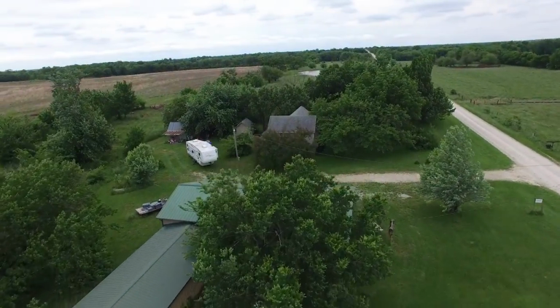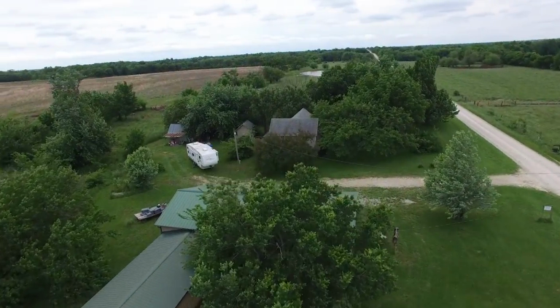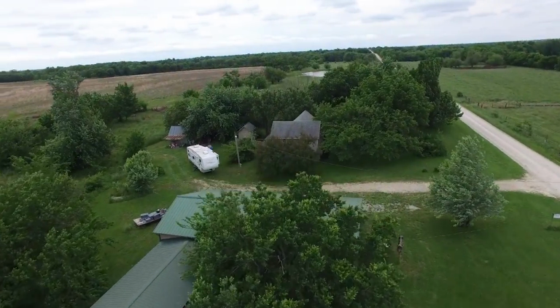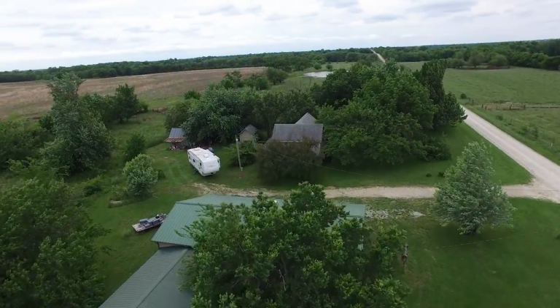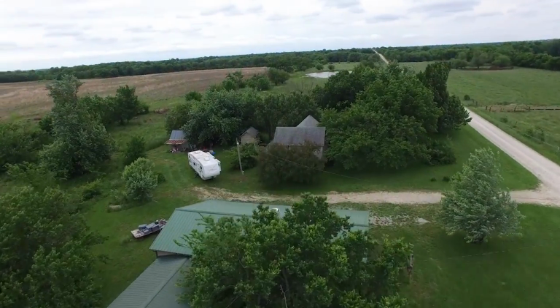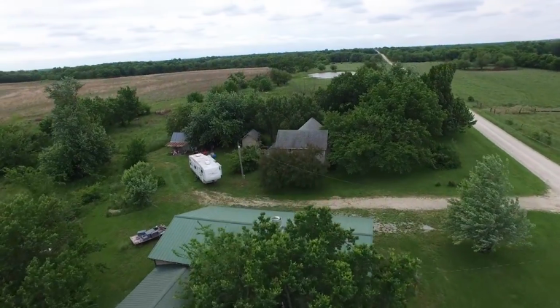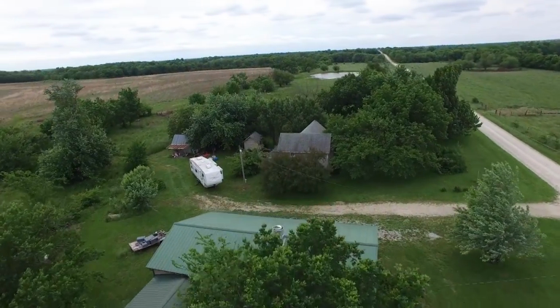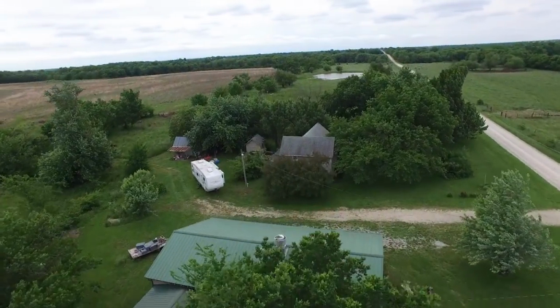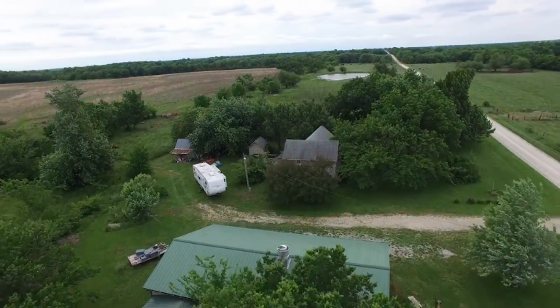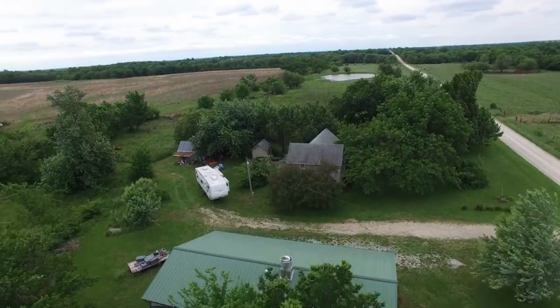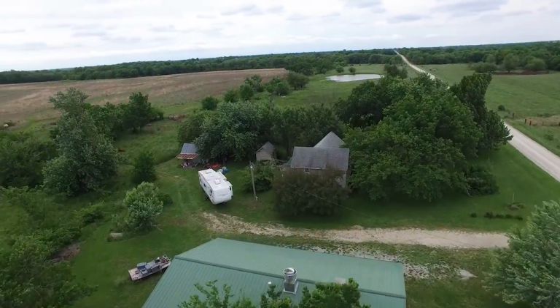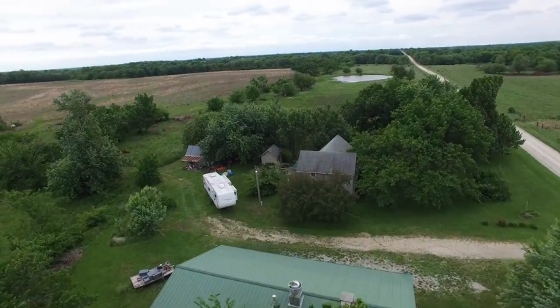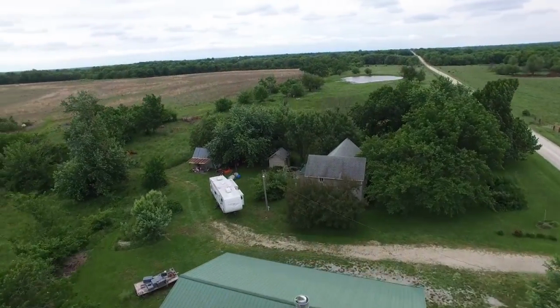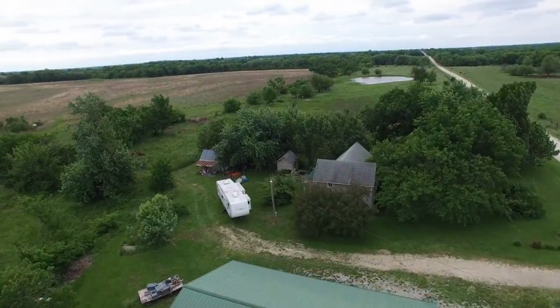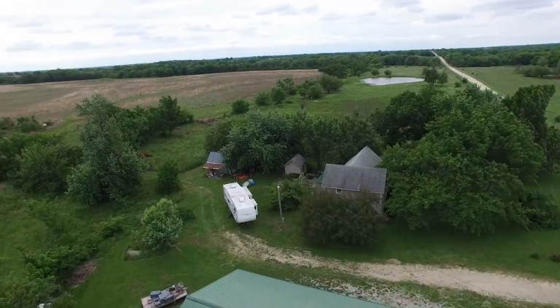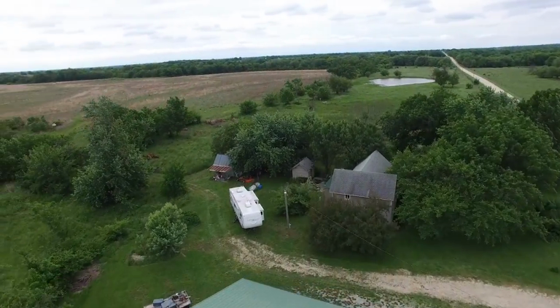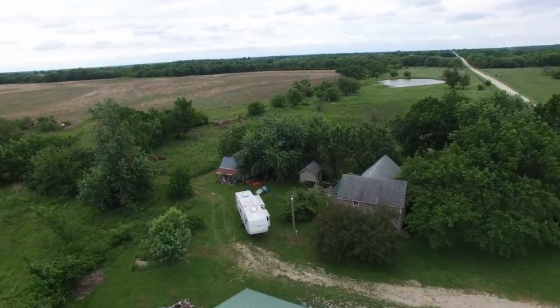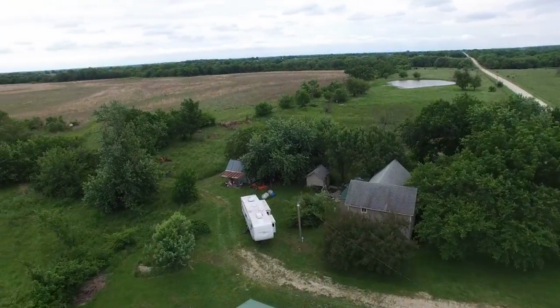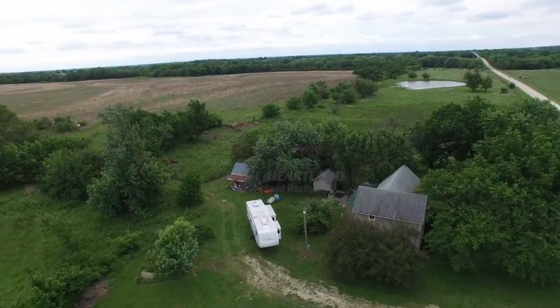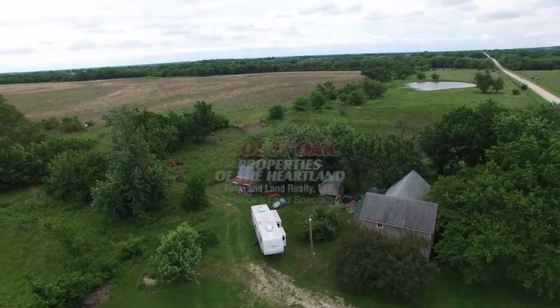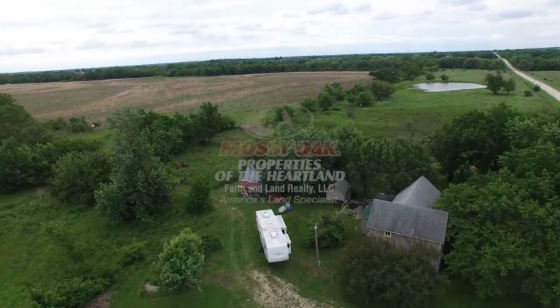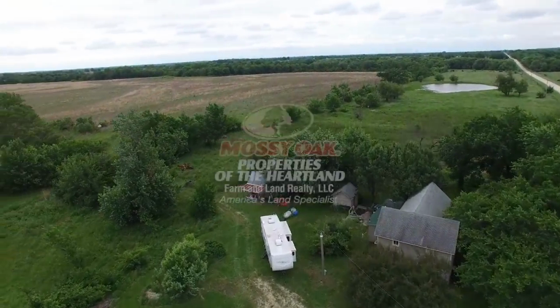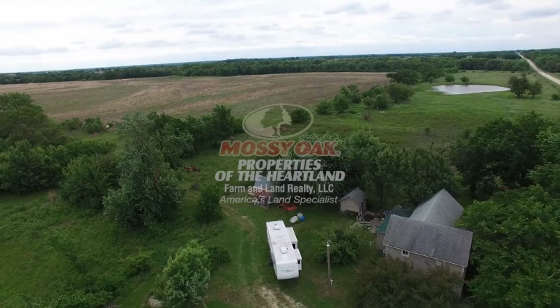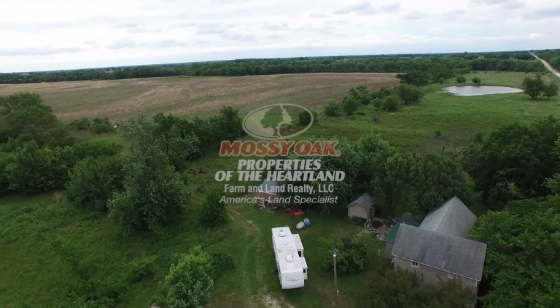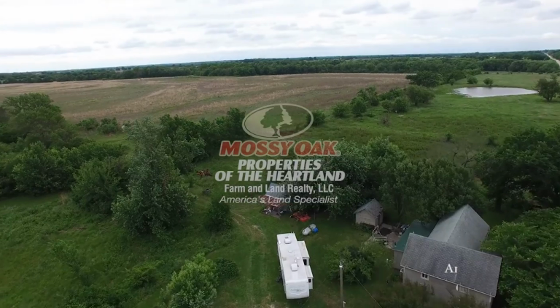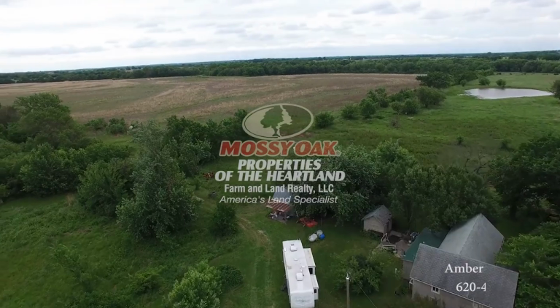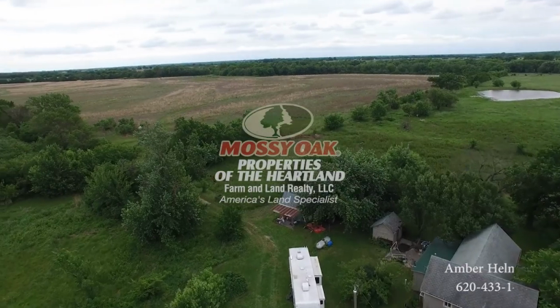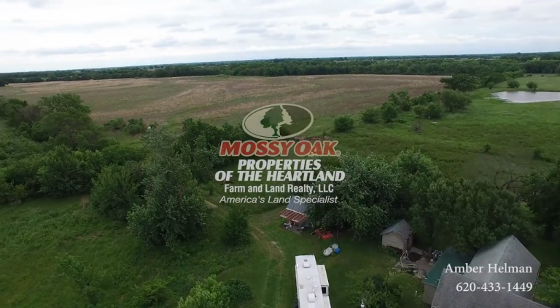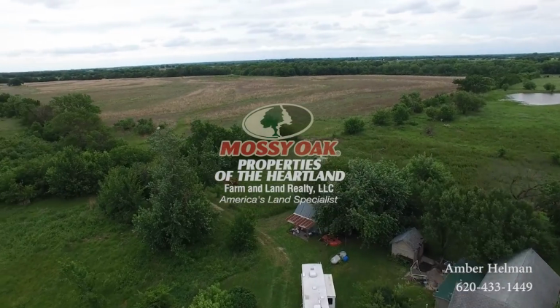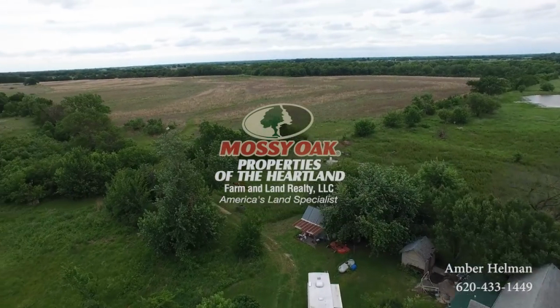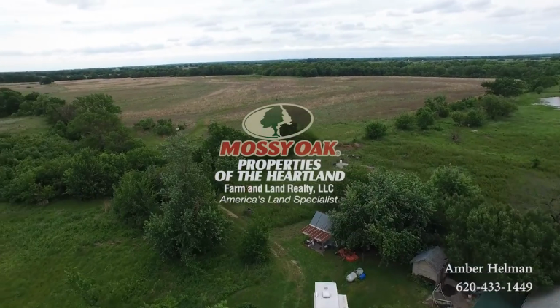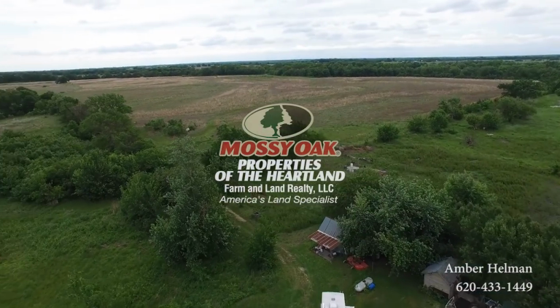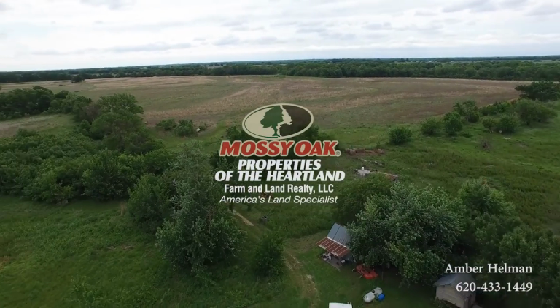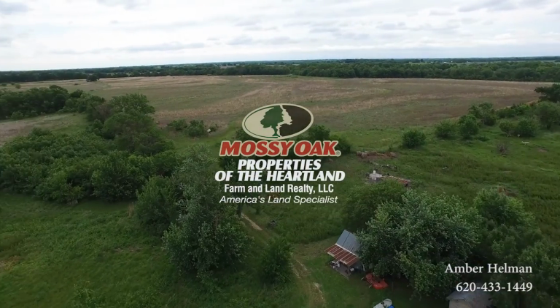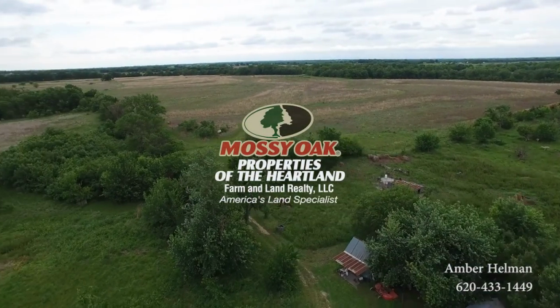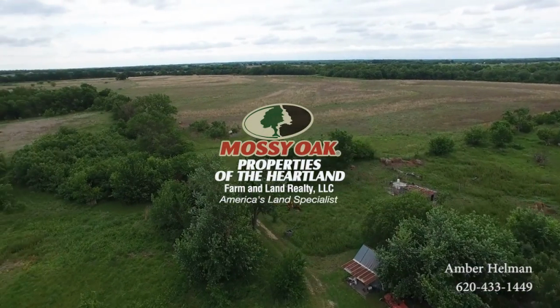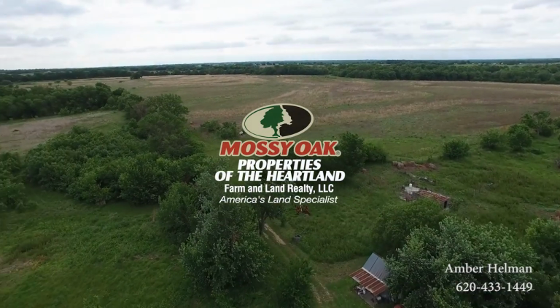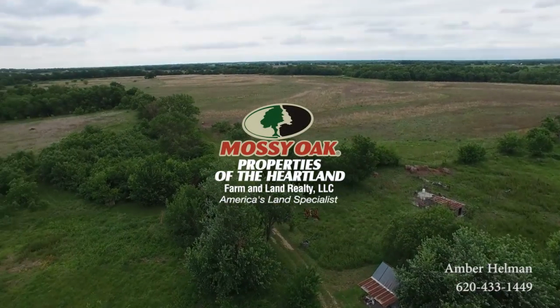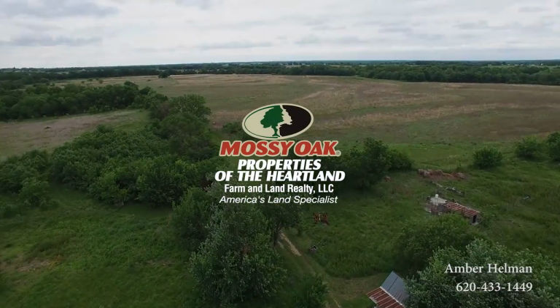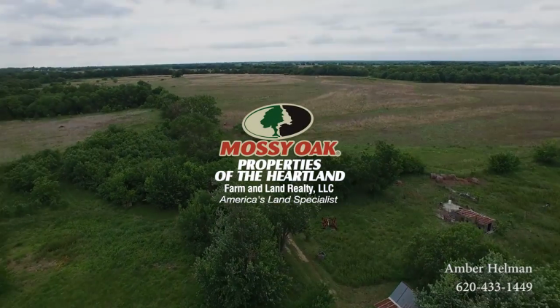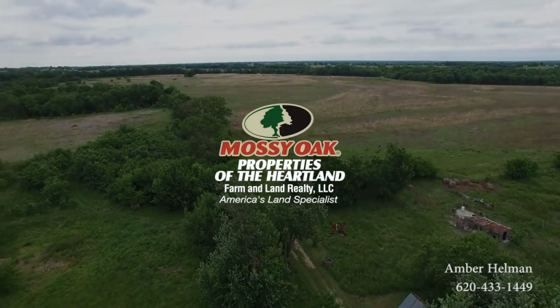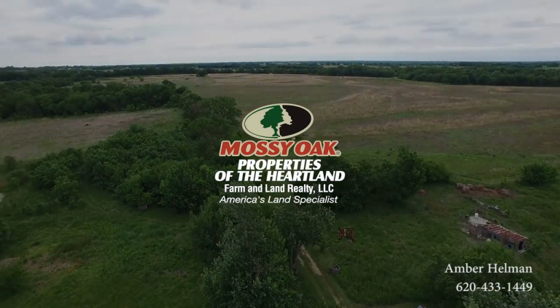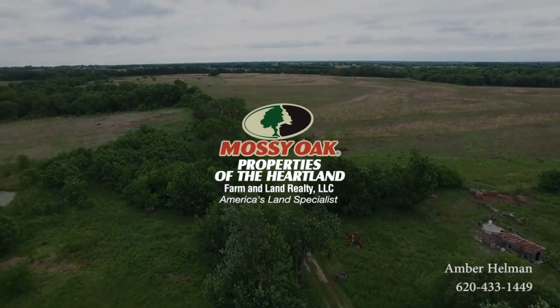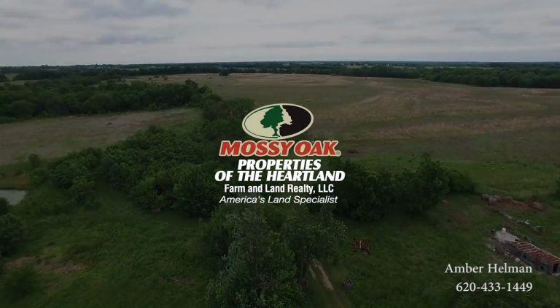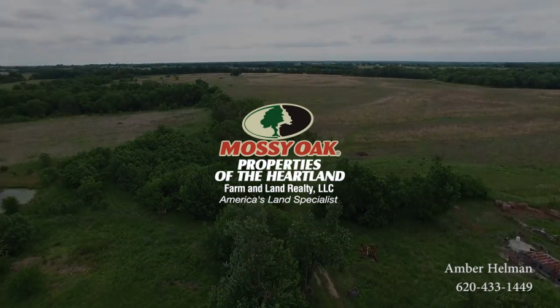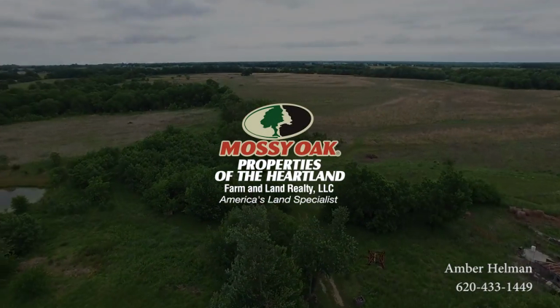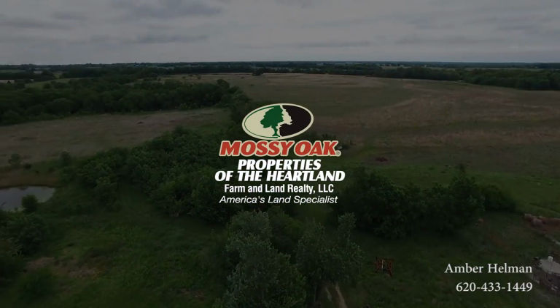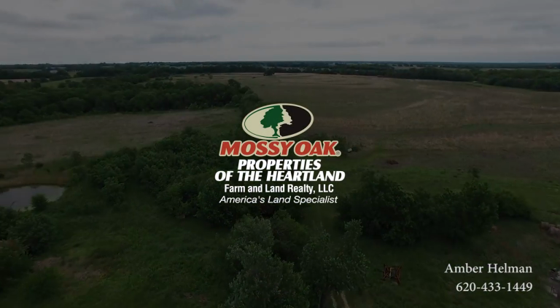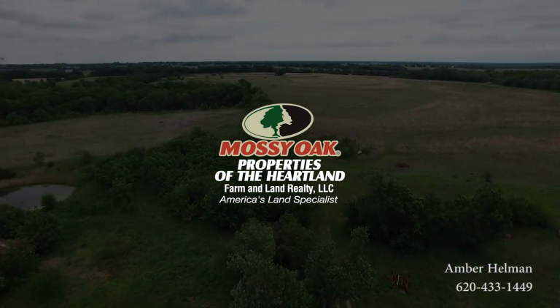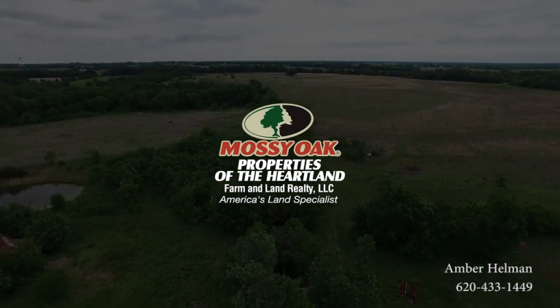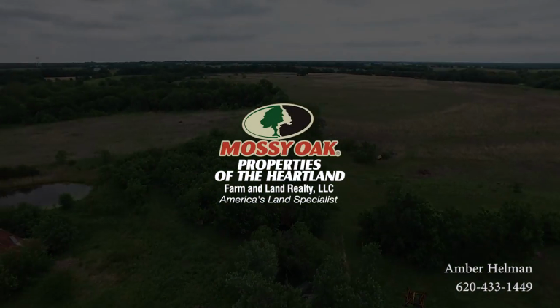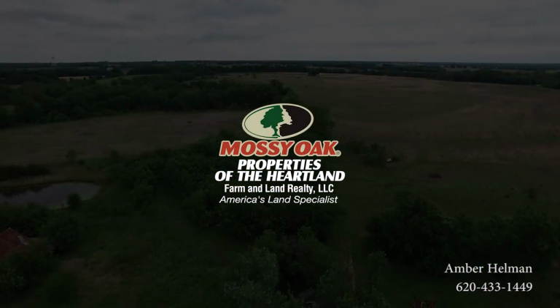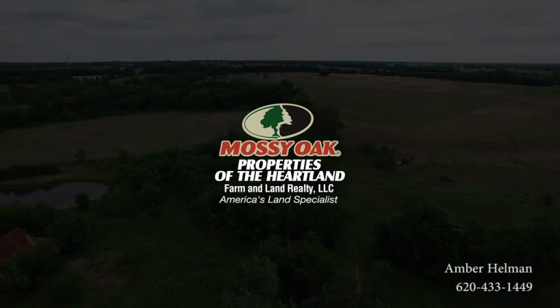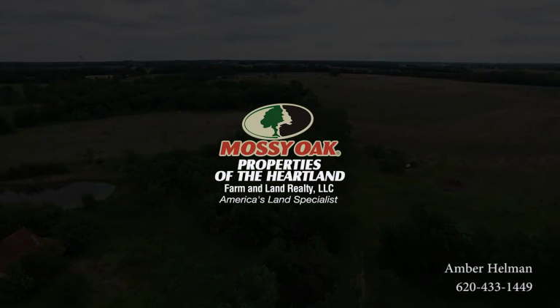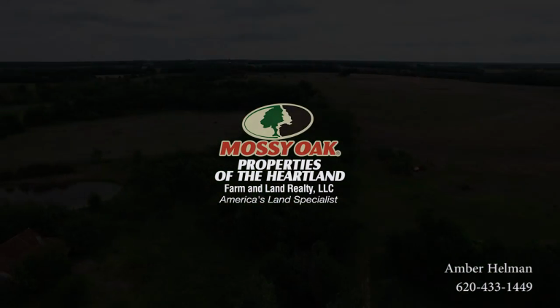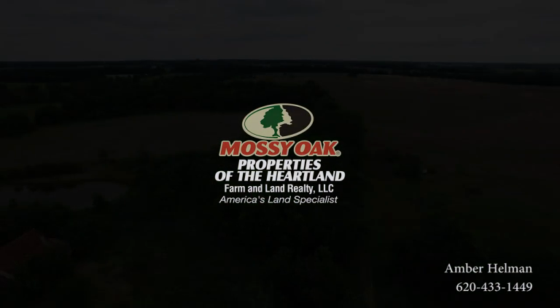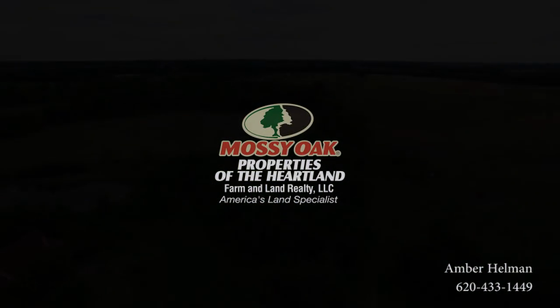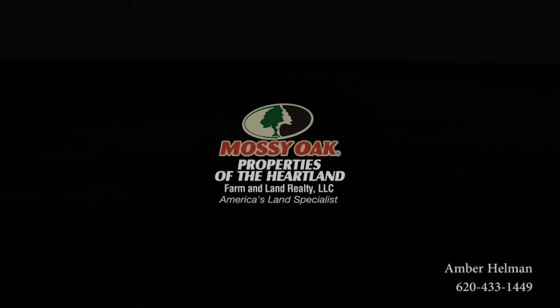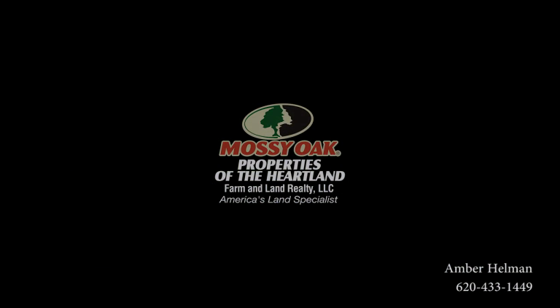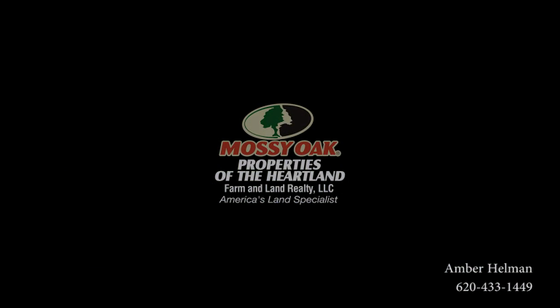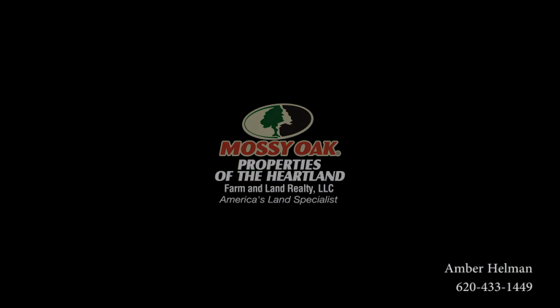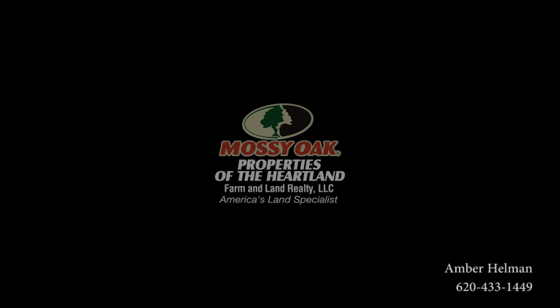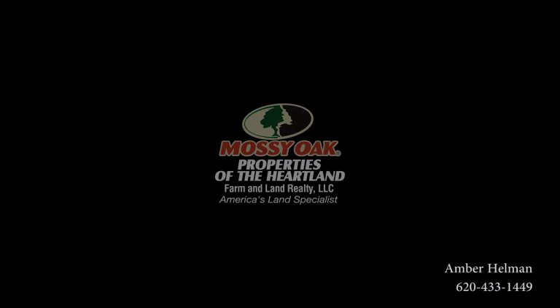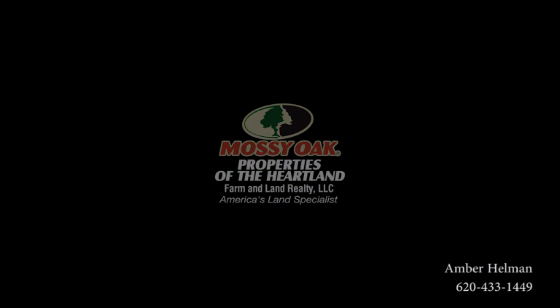This farm is a blank slate just waiting to be brought back to life. Contact Amber Hellman today to schedule a private showing.